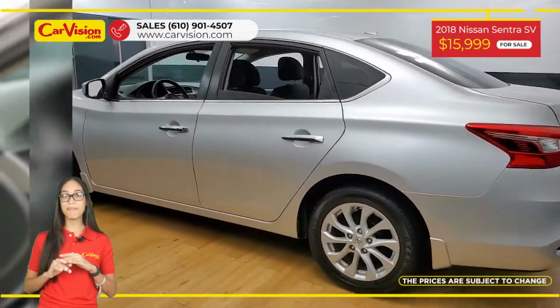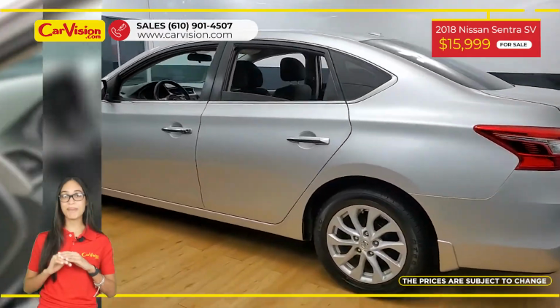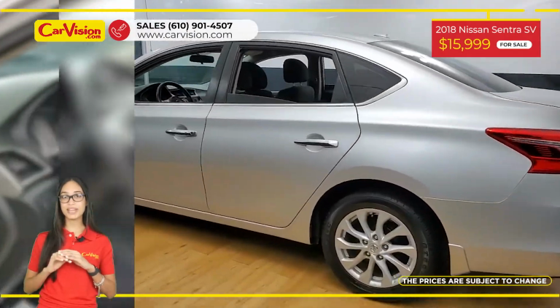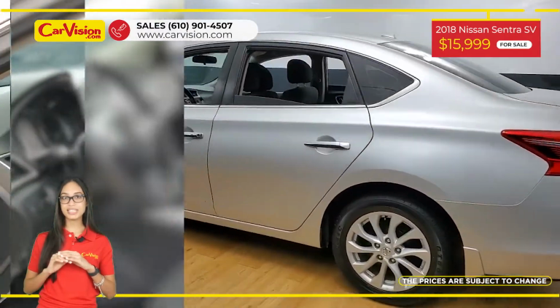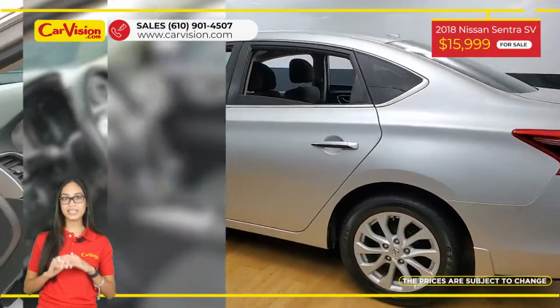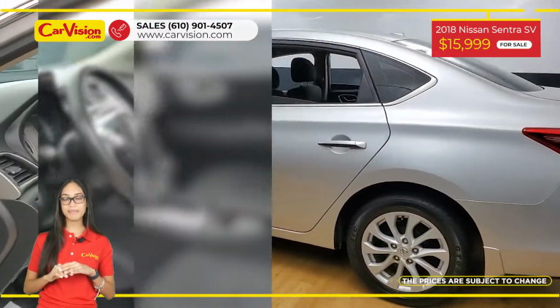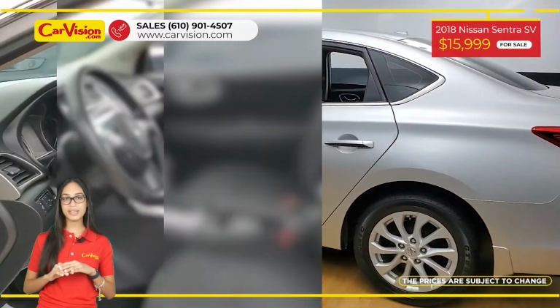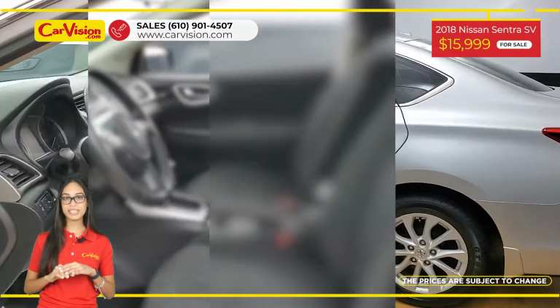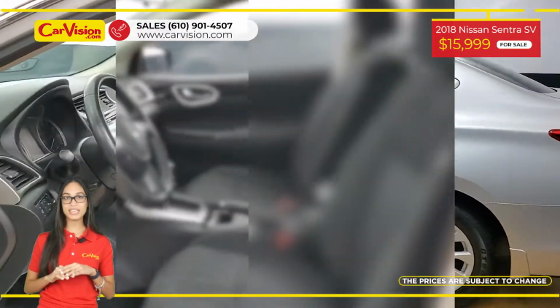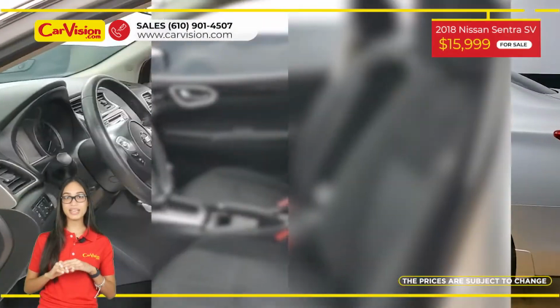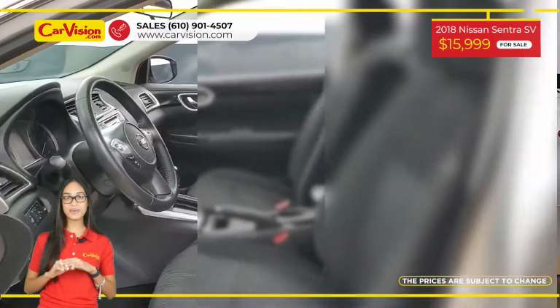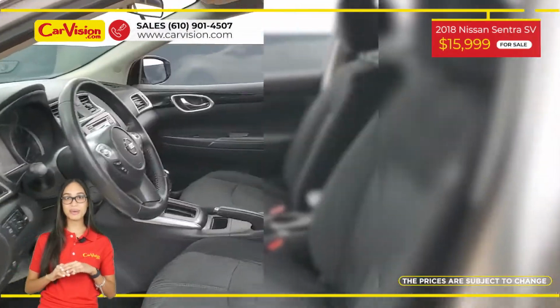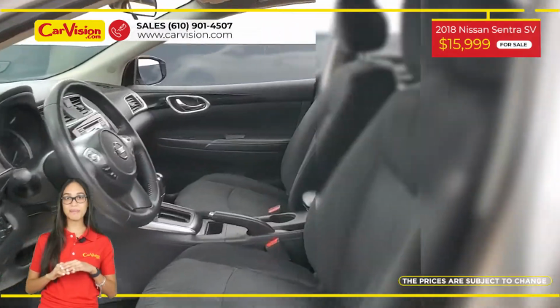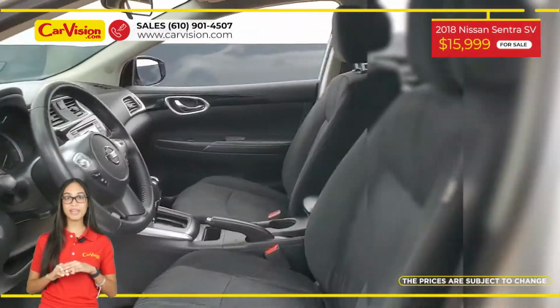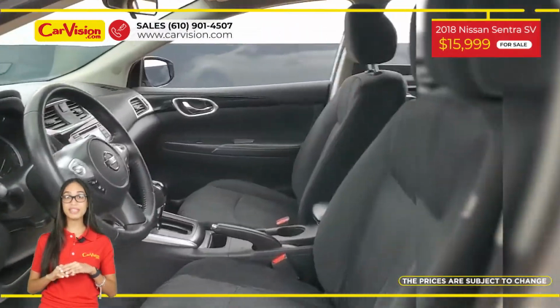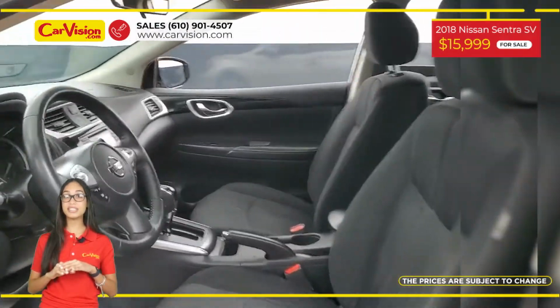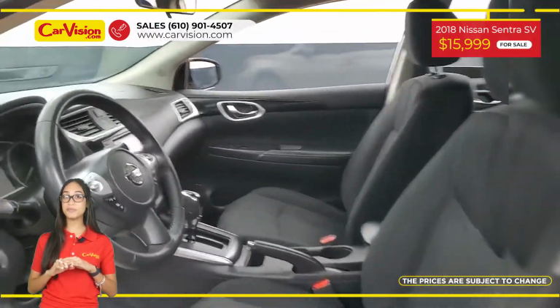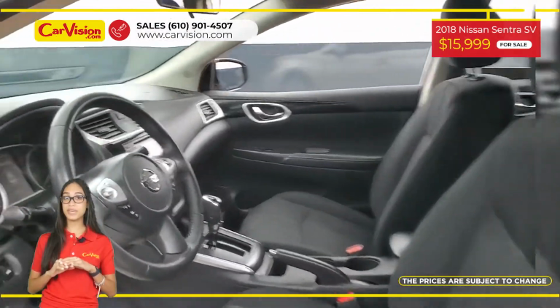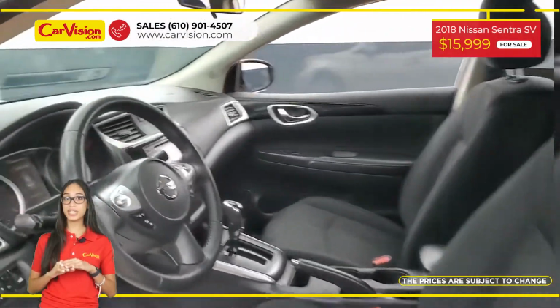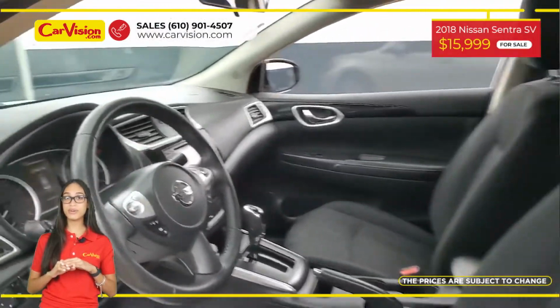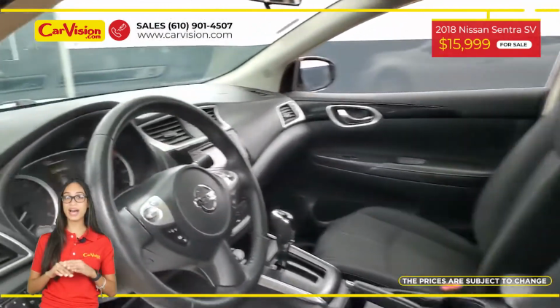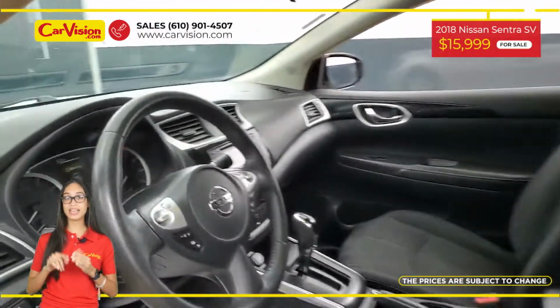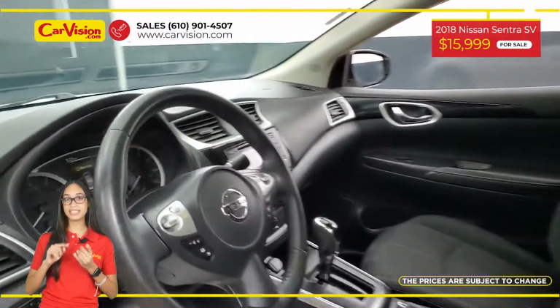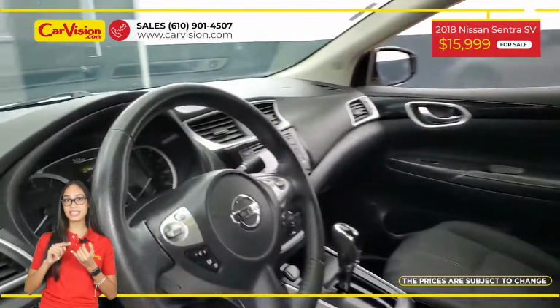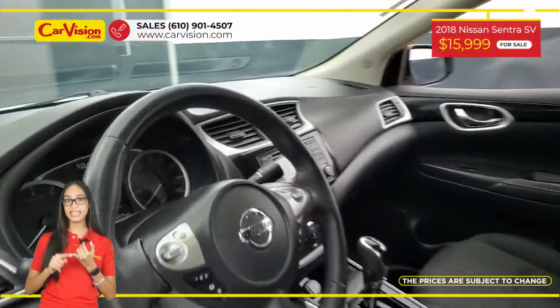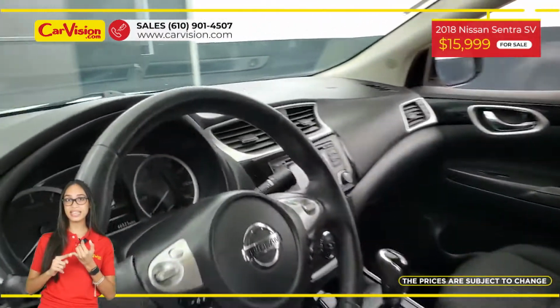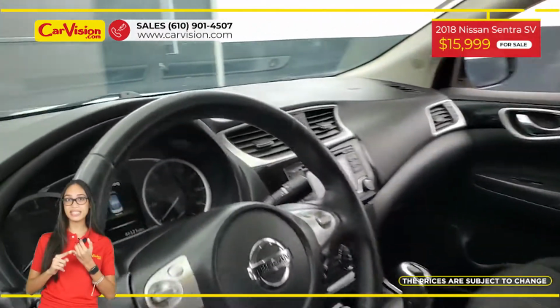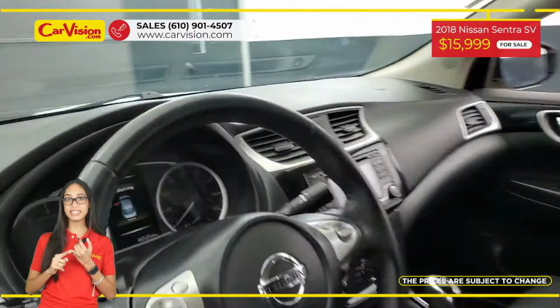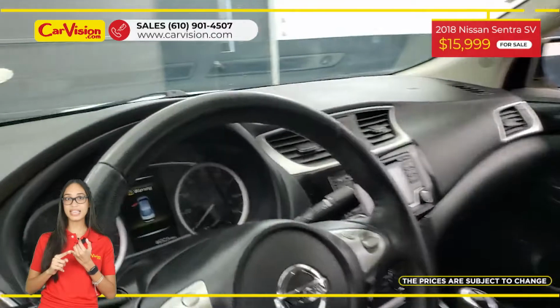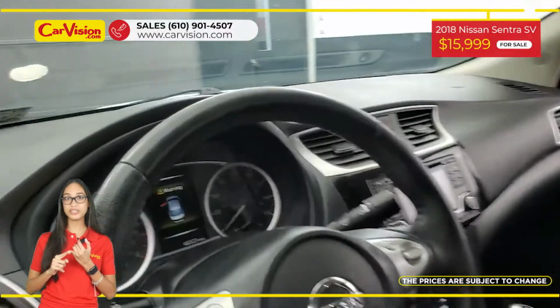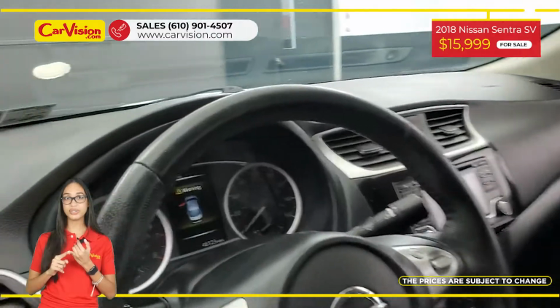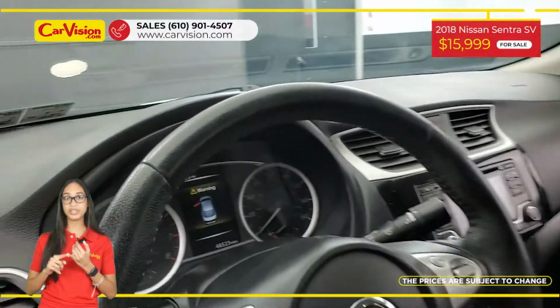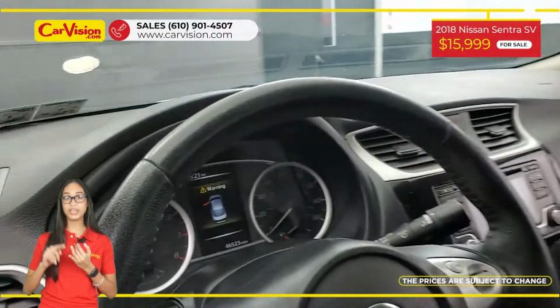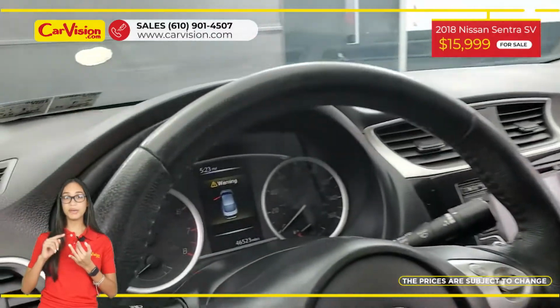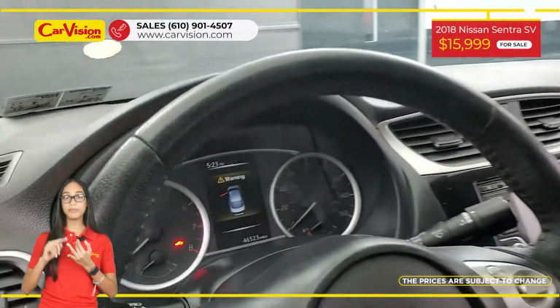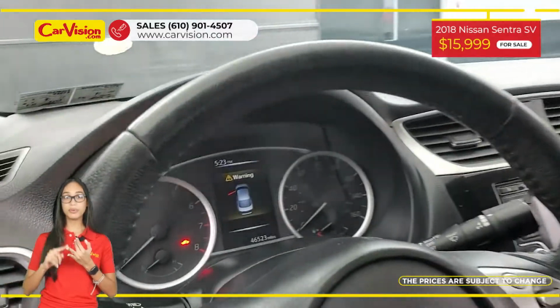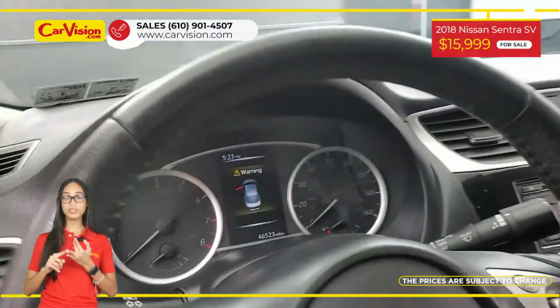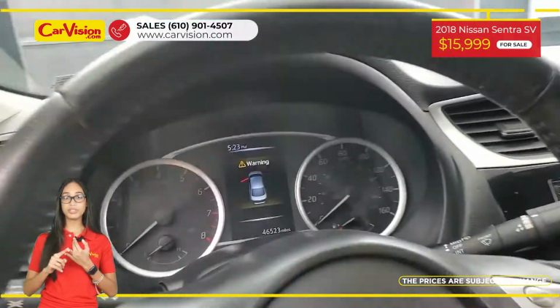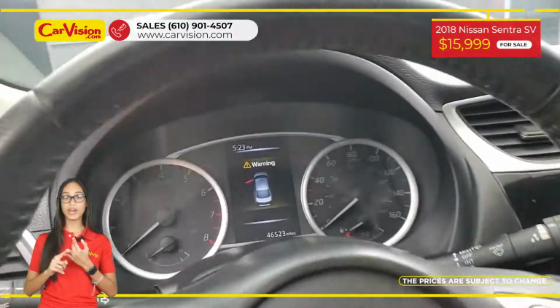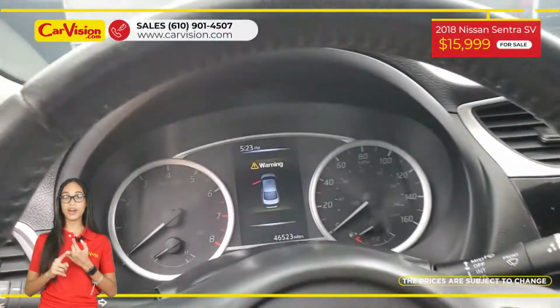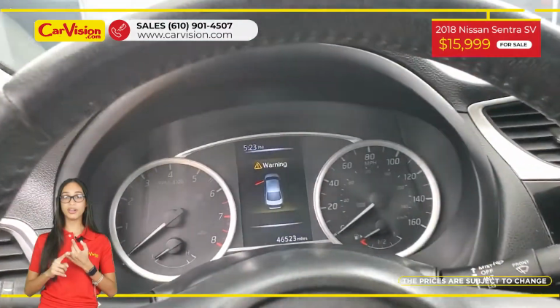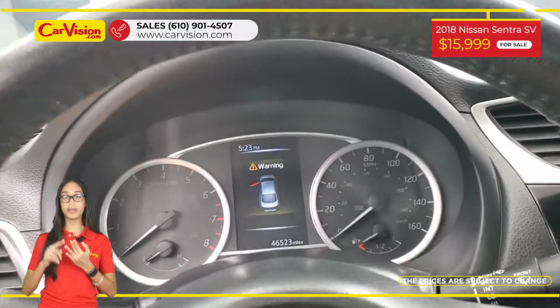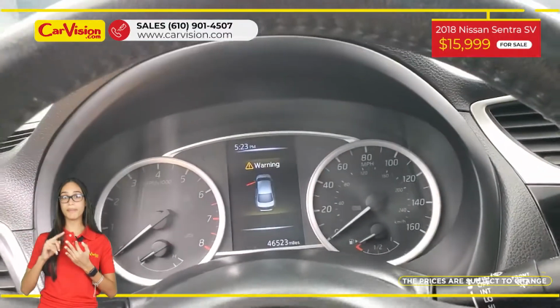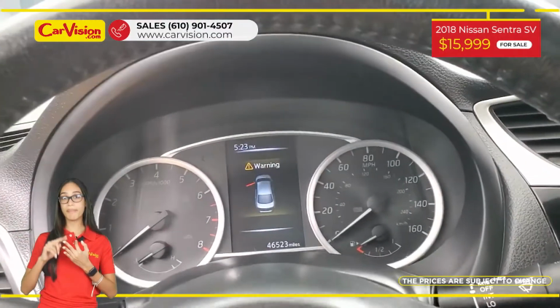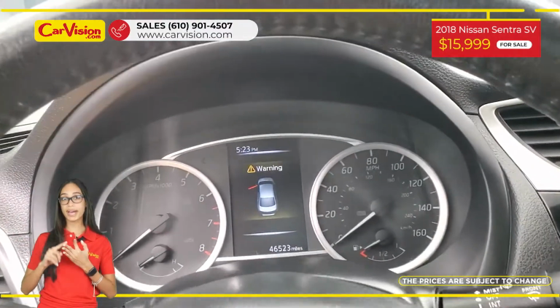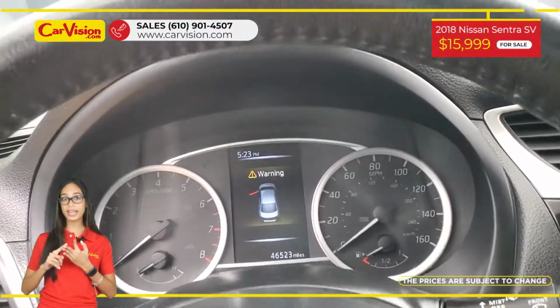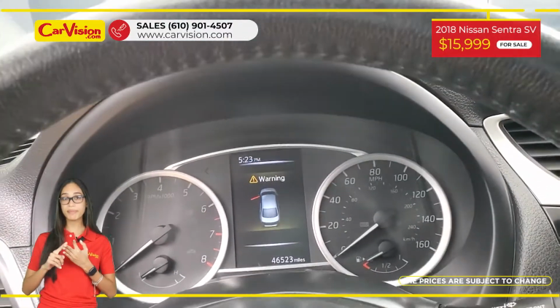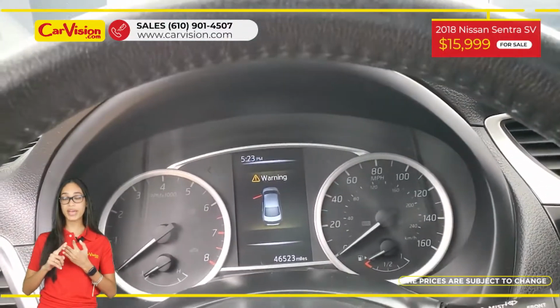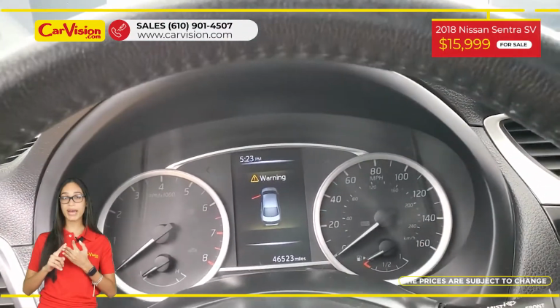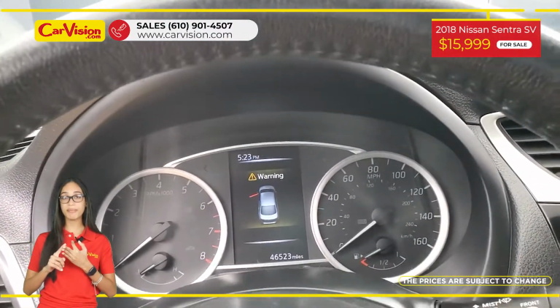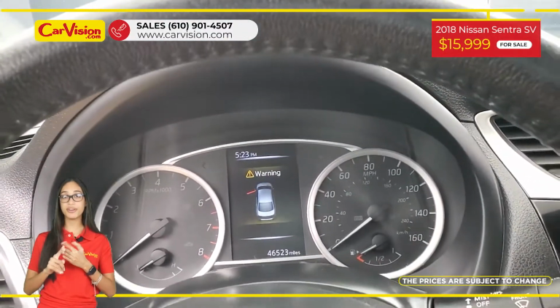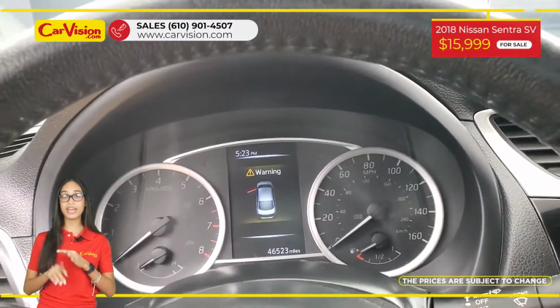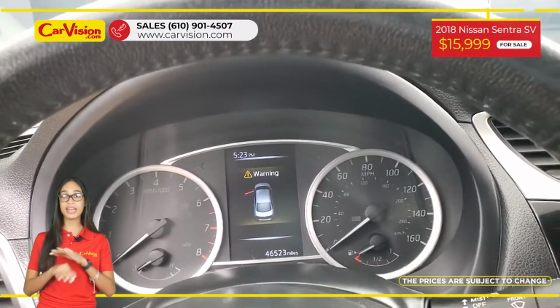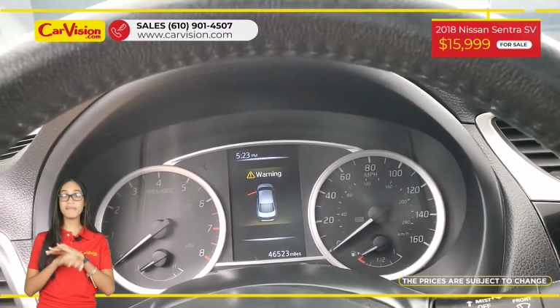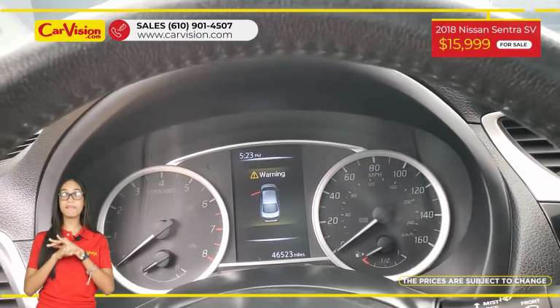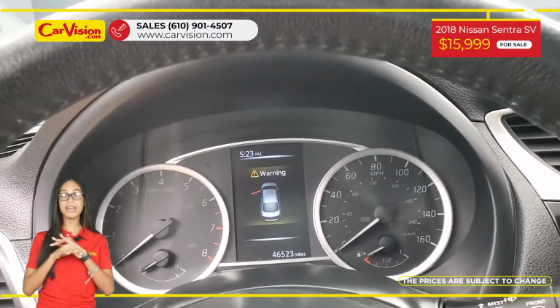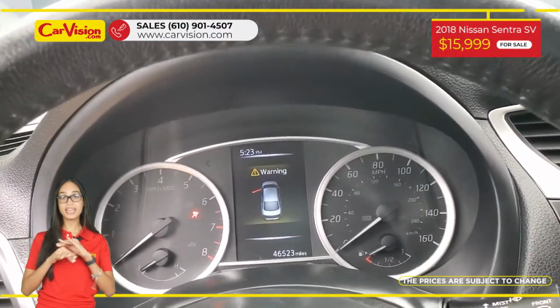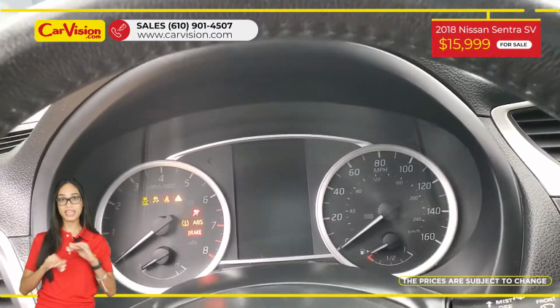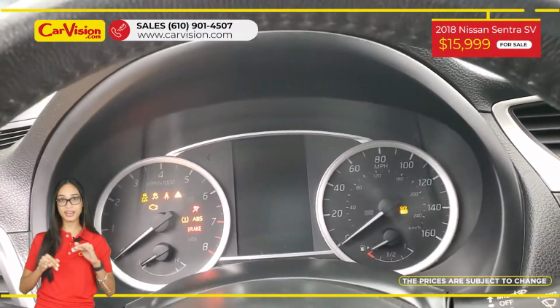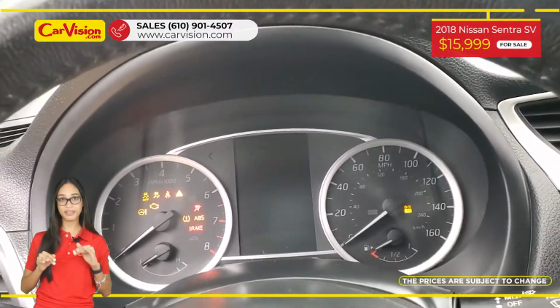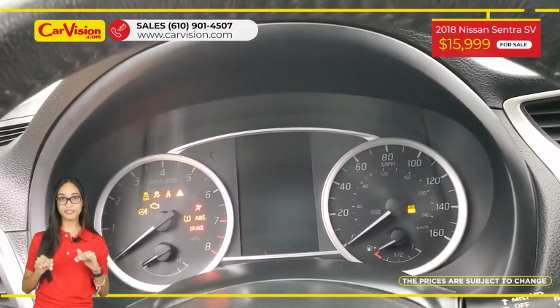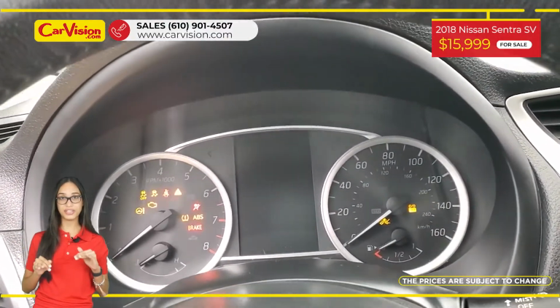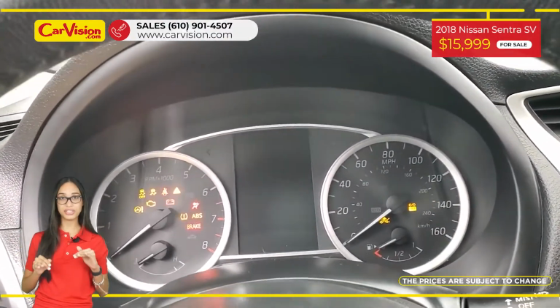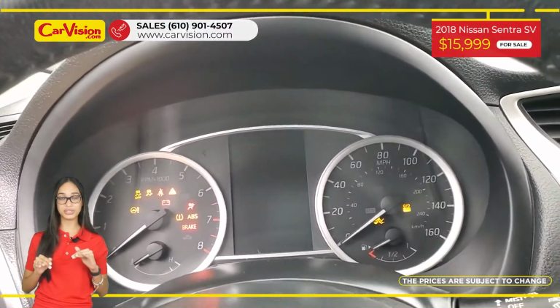Among its amazing equipment, this vehicle has keyless entry, push start, backup camera and many other features.